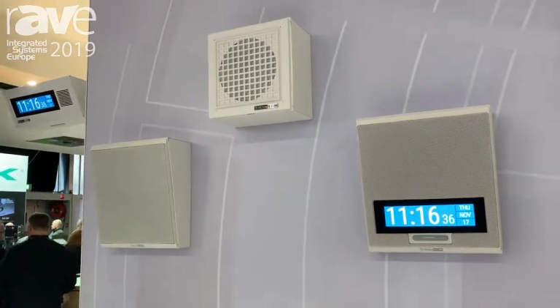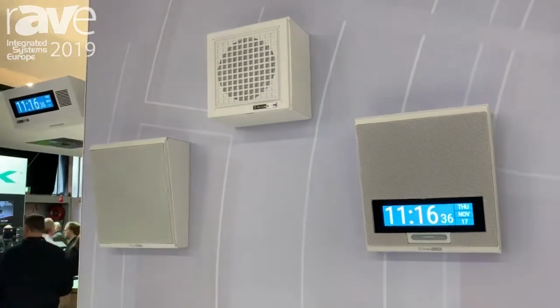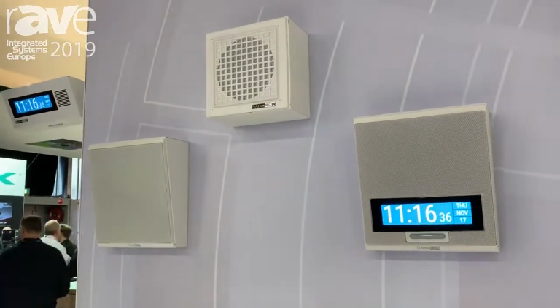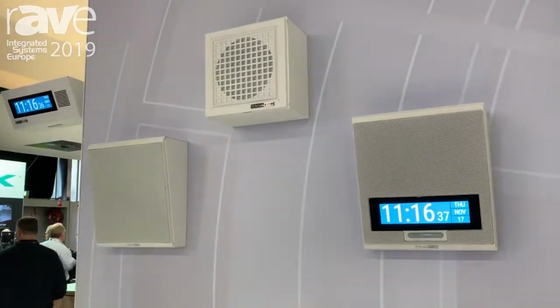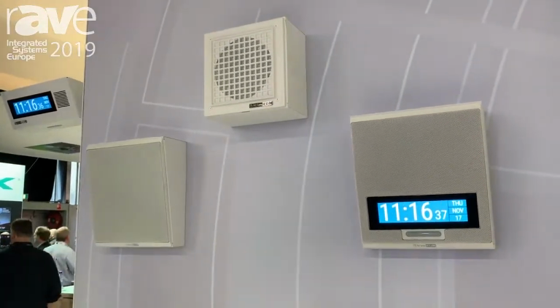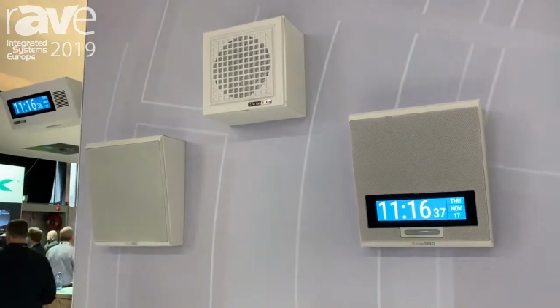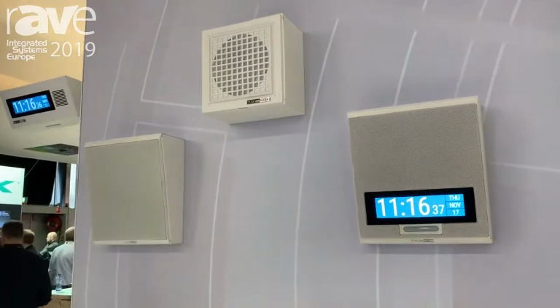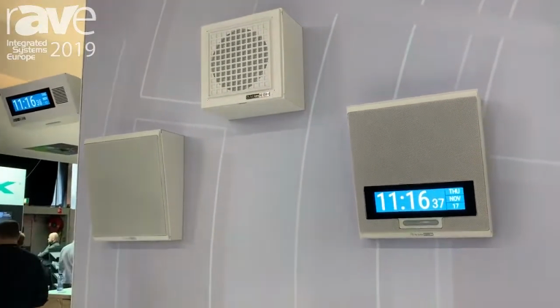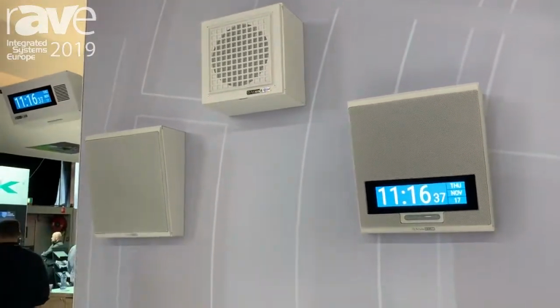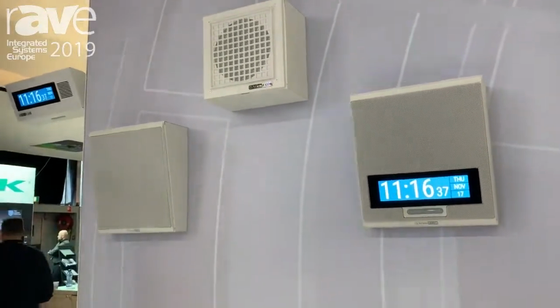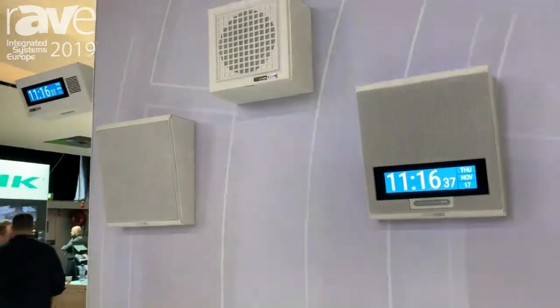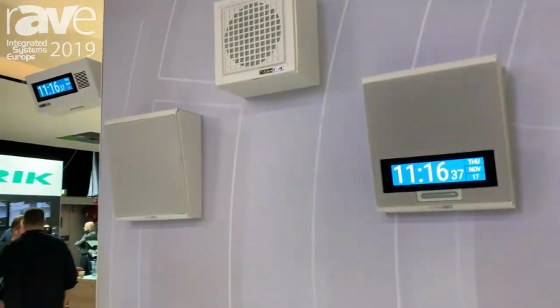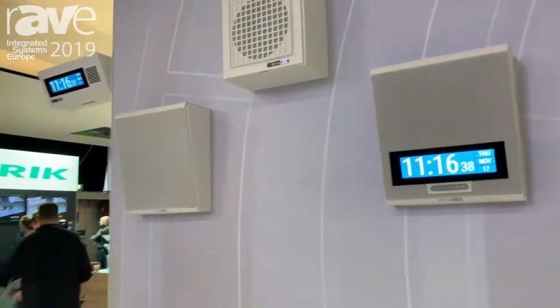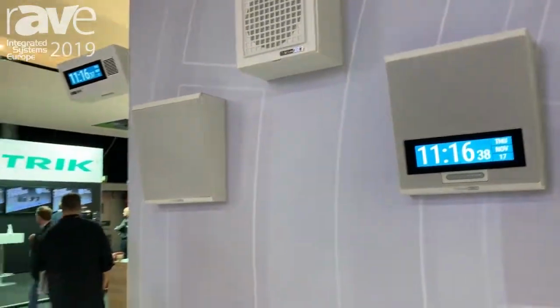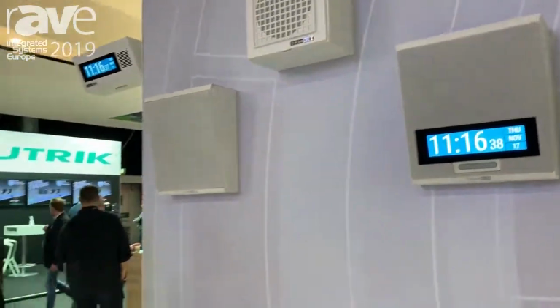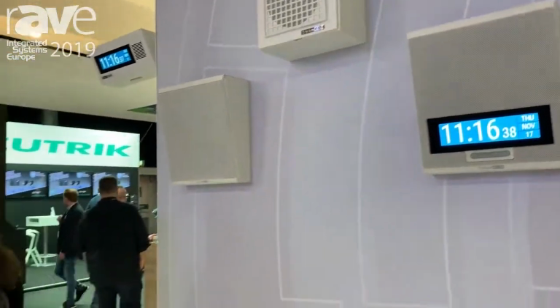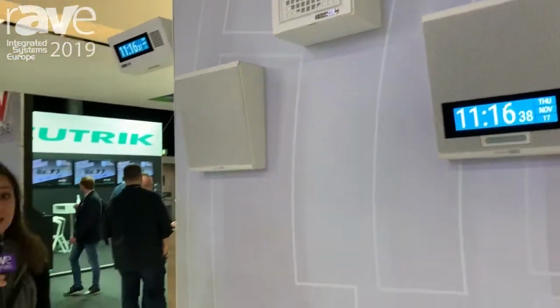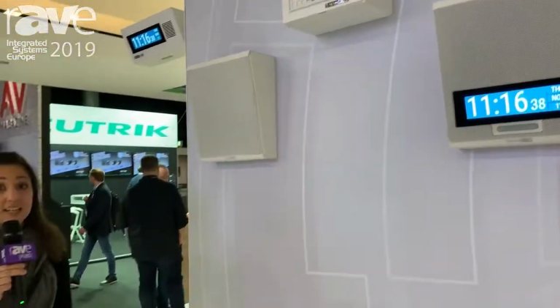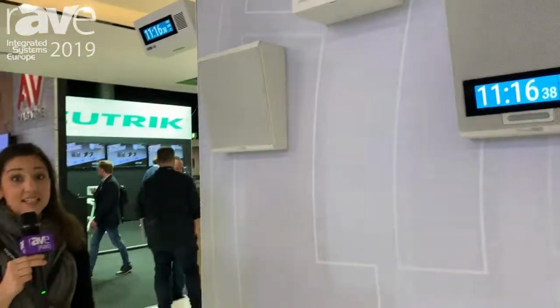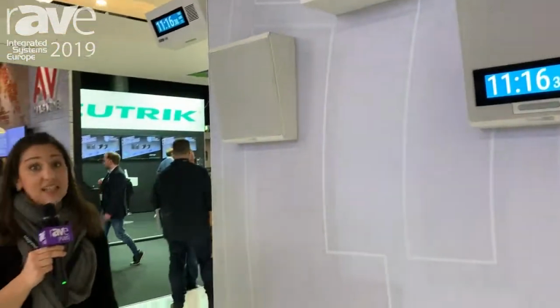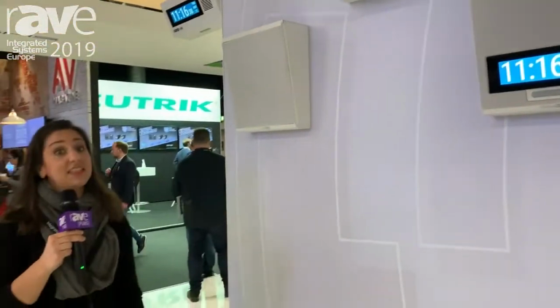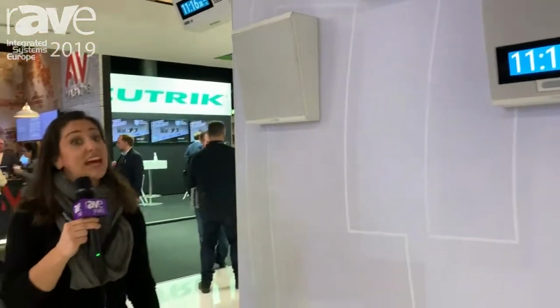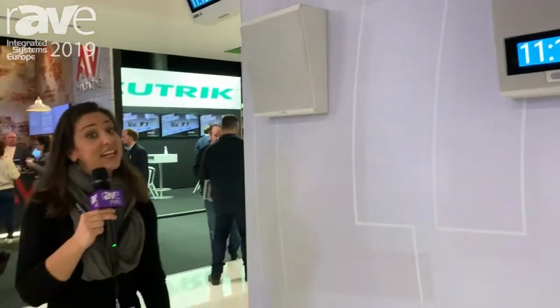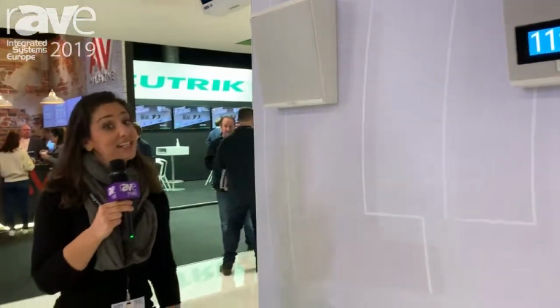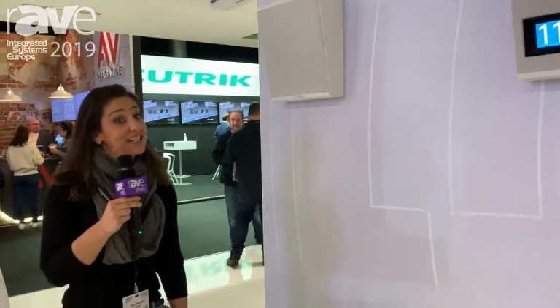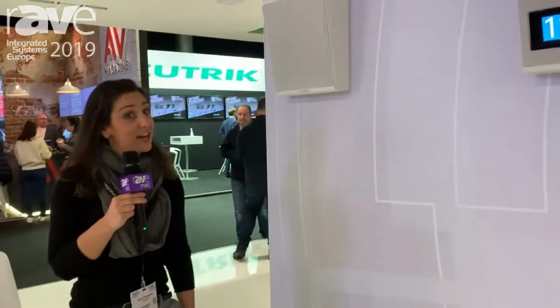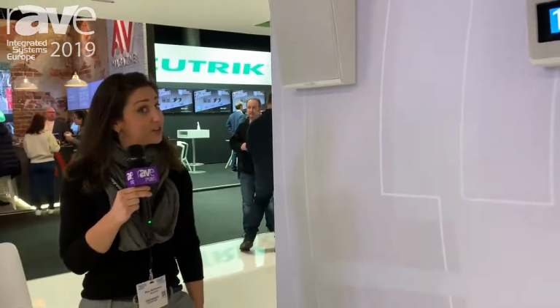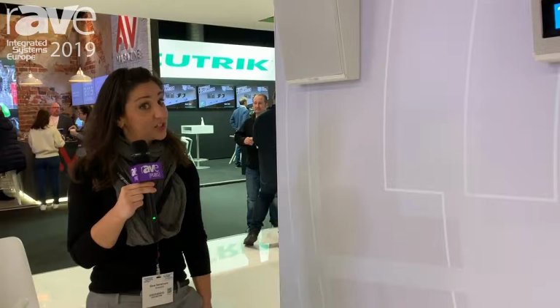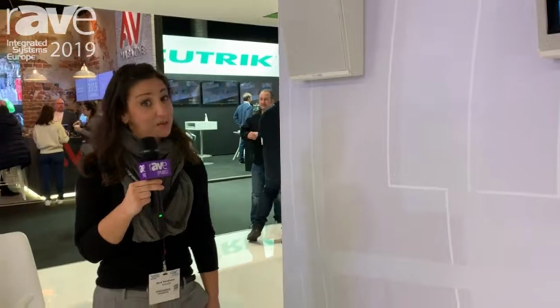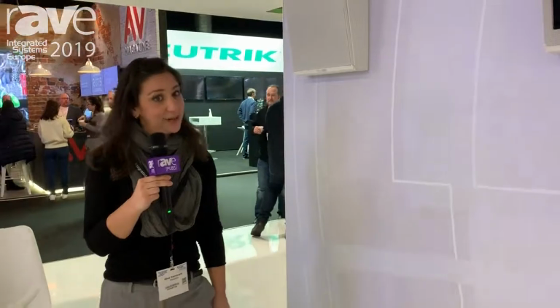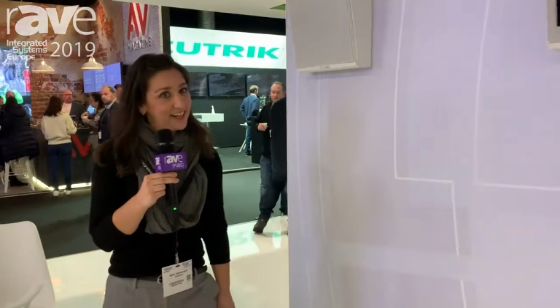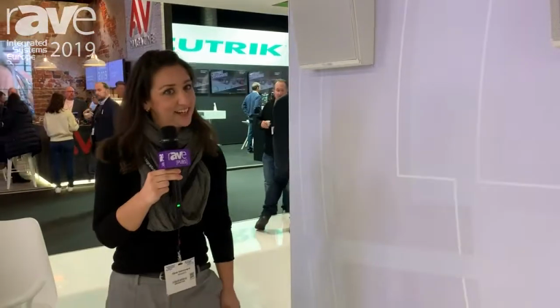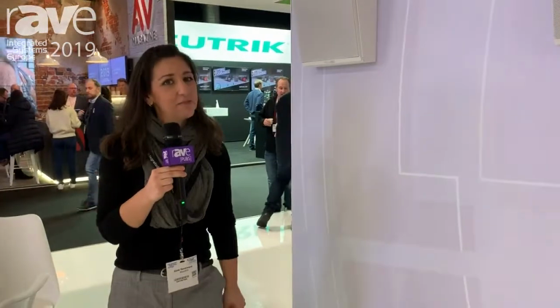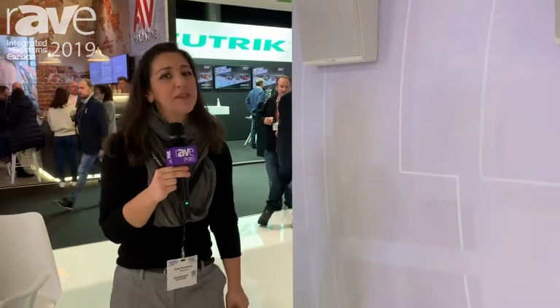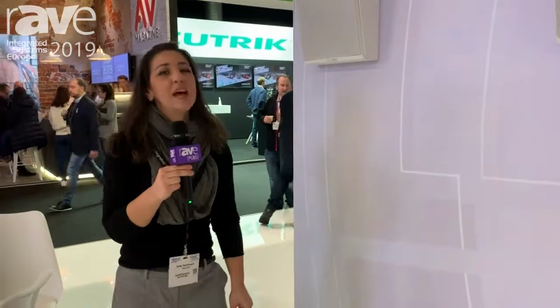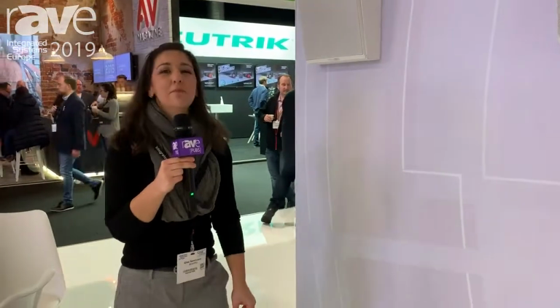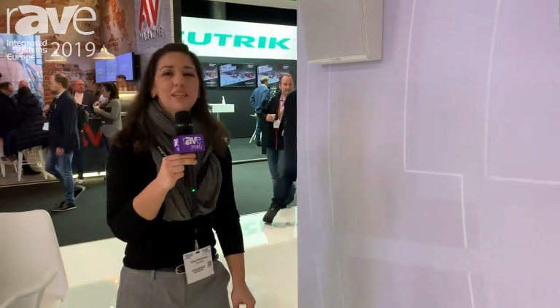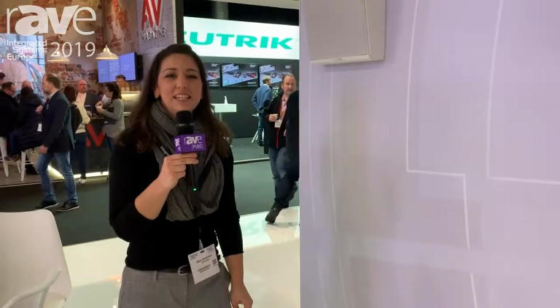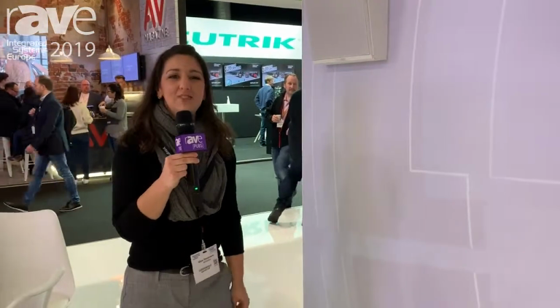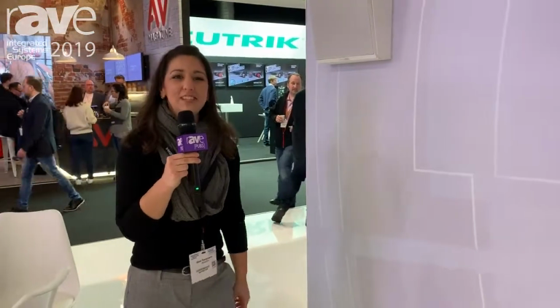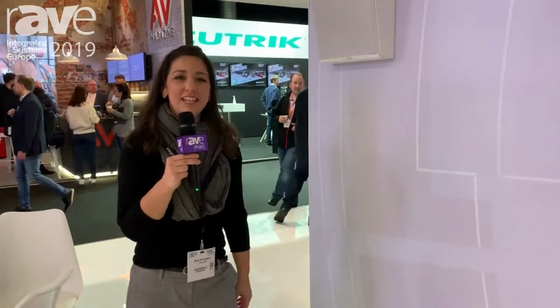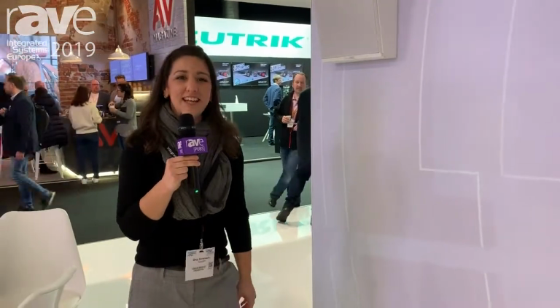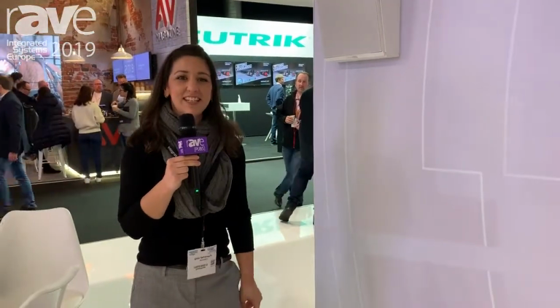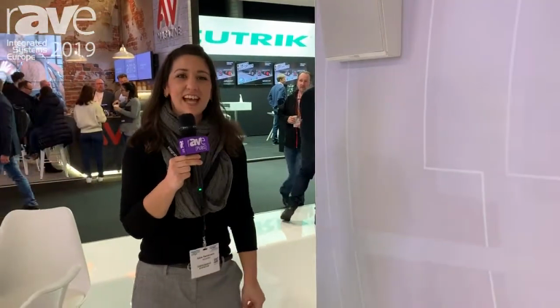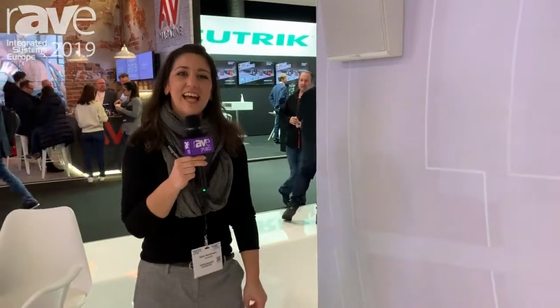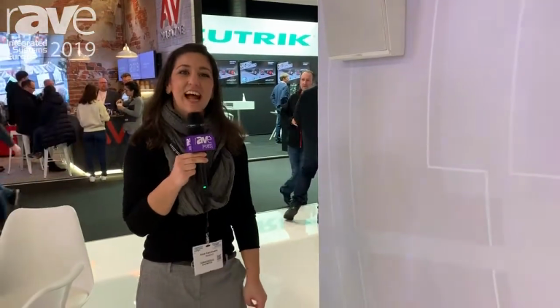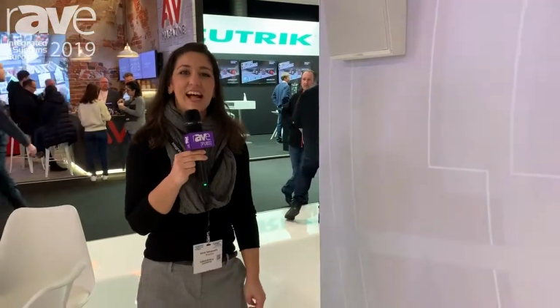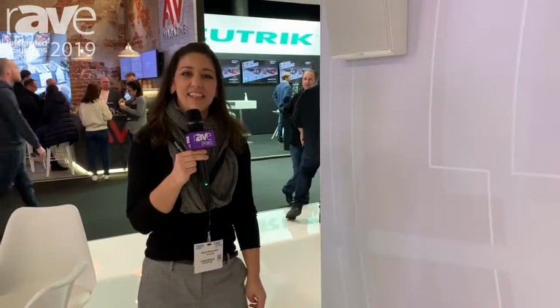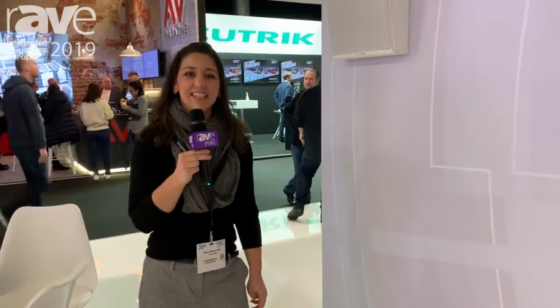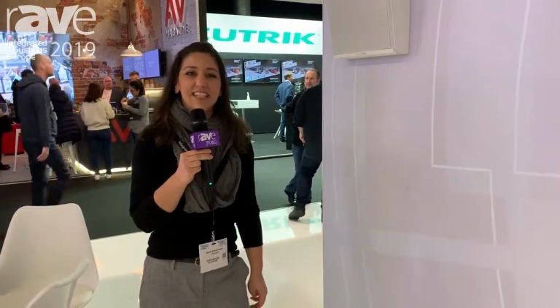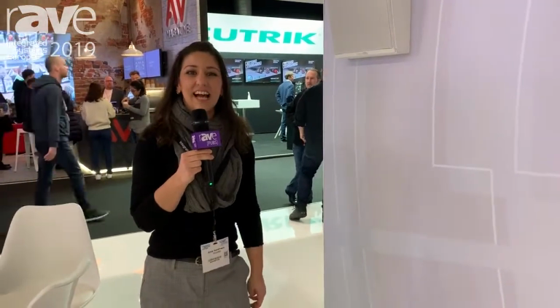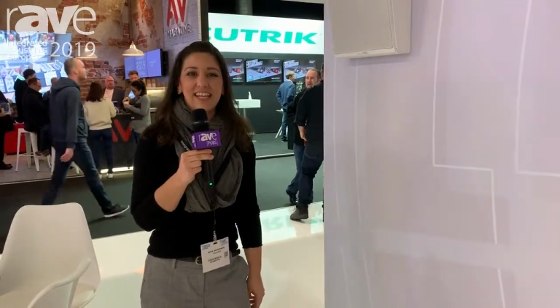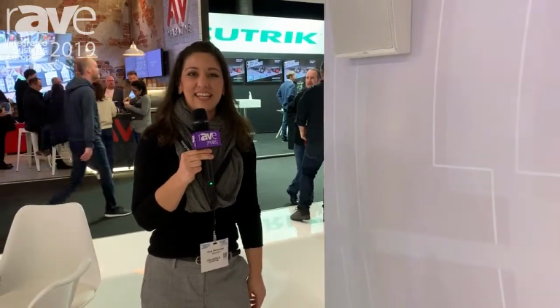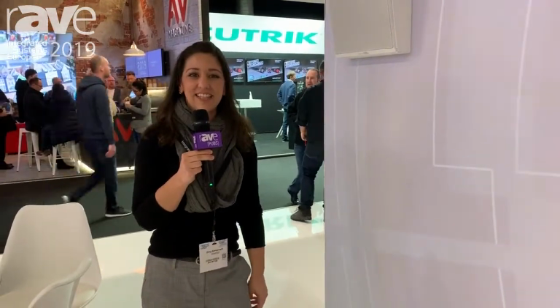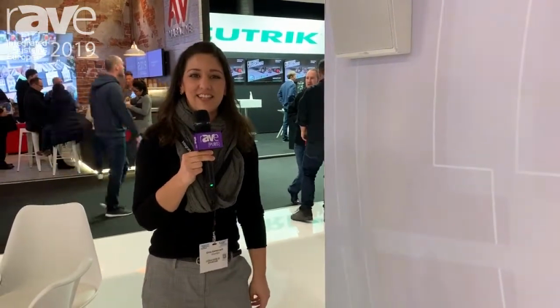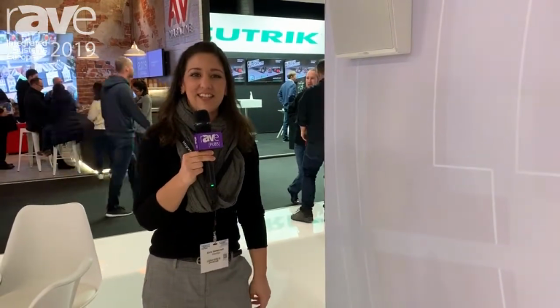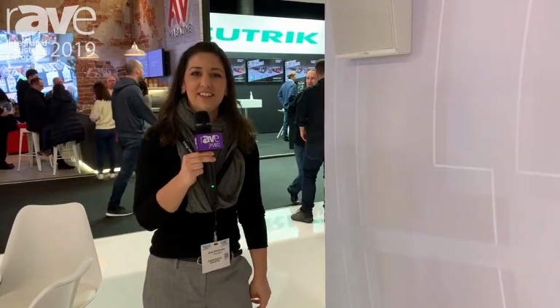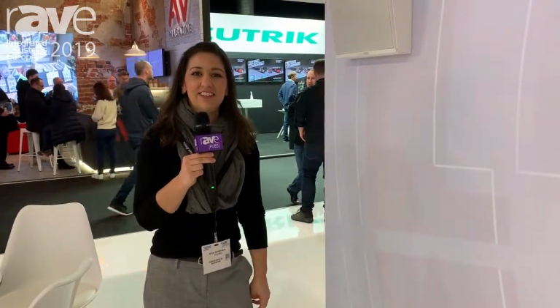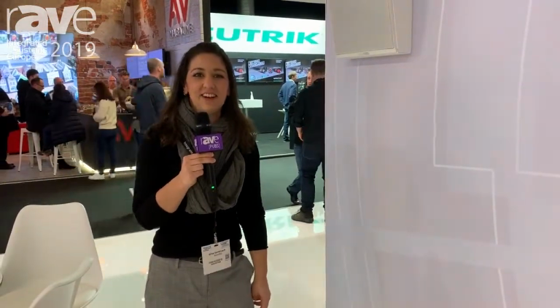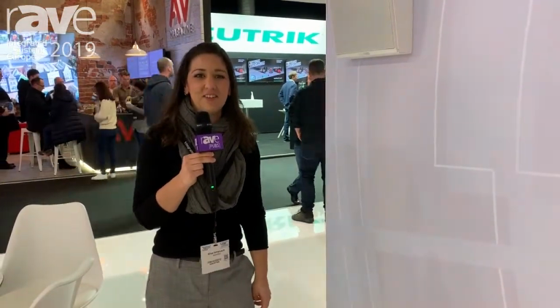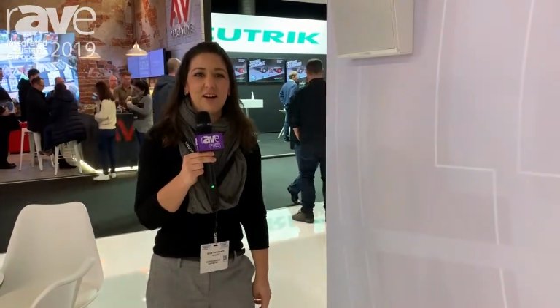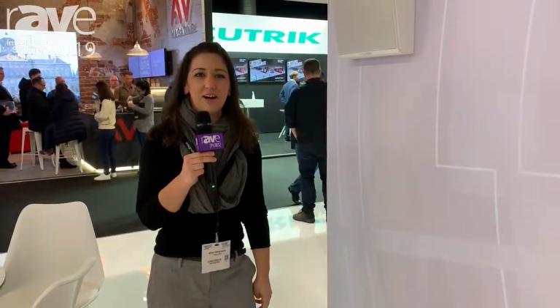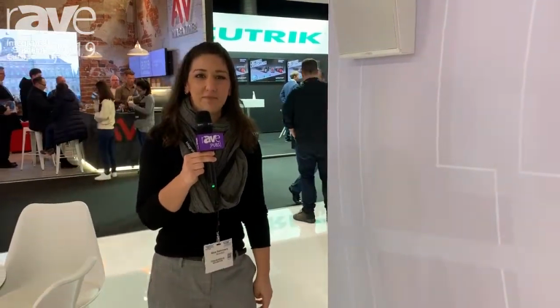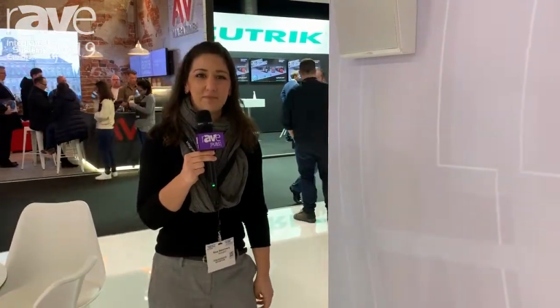To find out more about our IPX, which is now shipping, please visit us at atlasied.com.